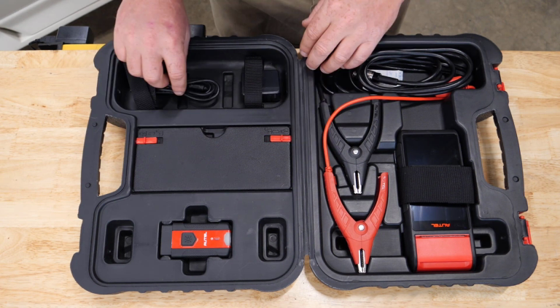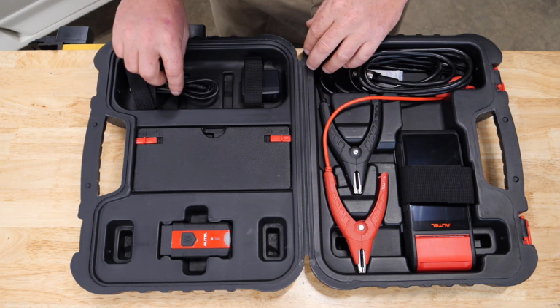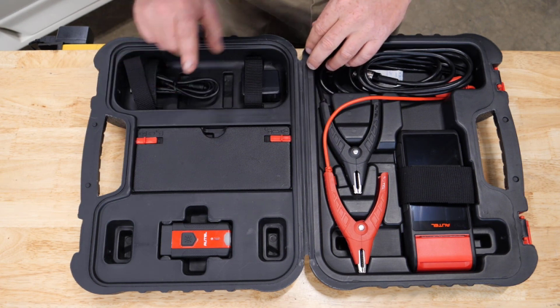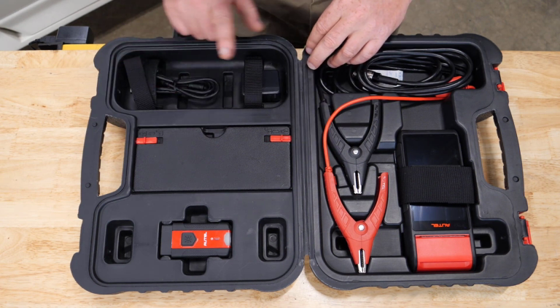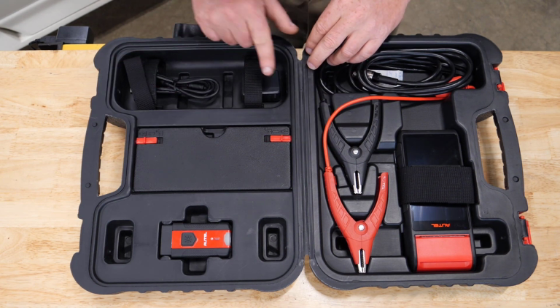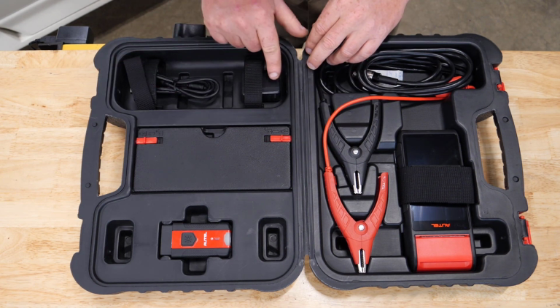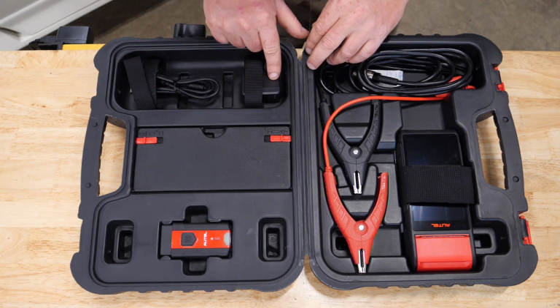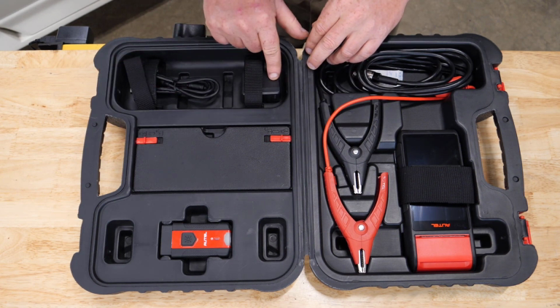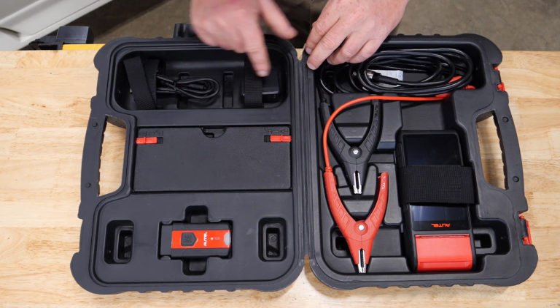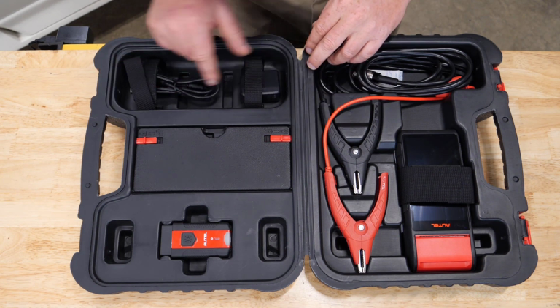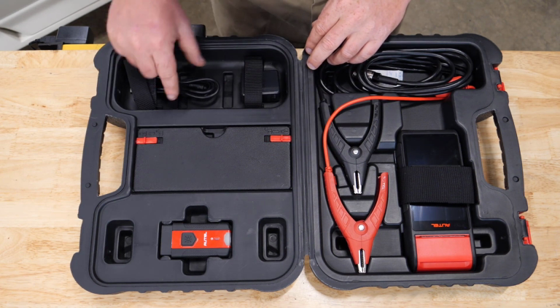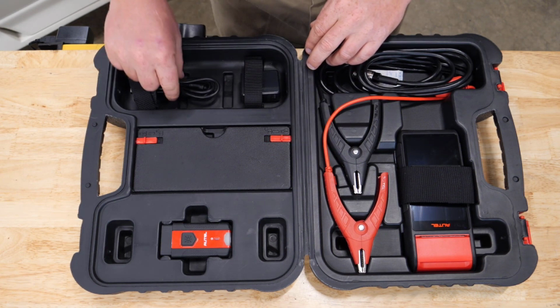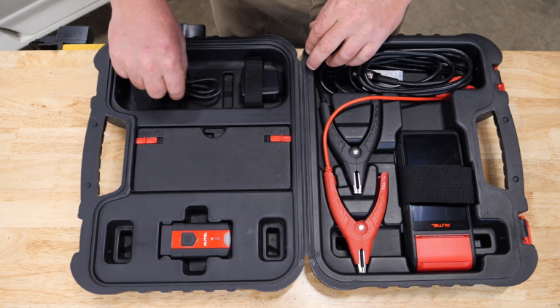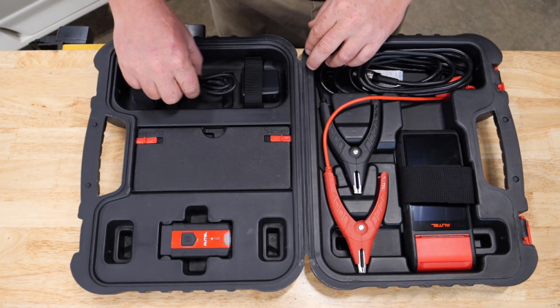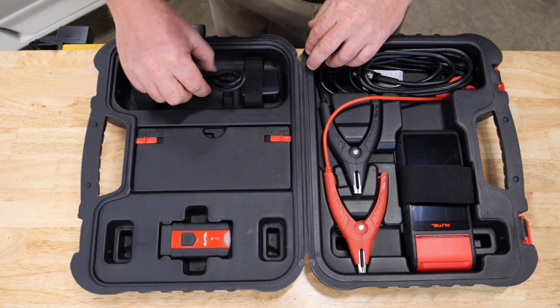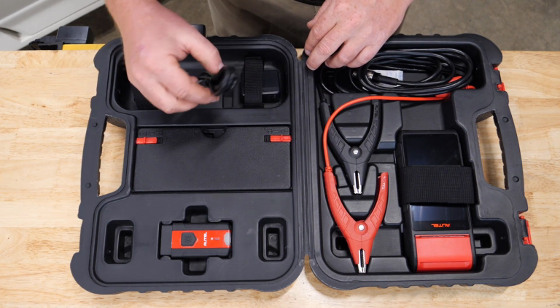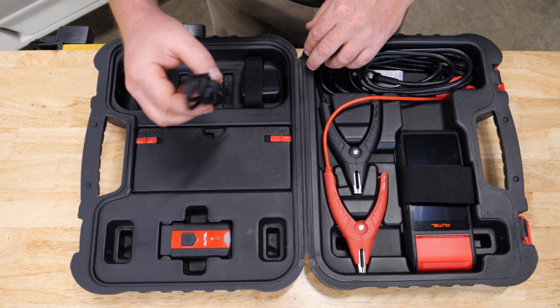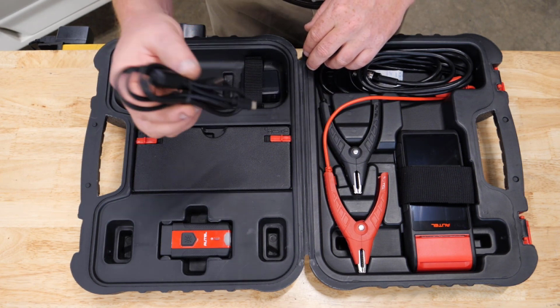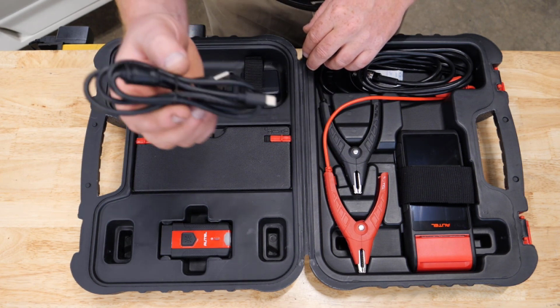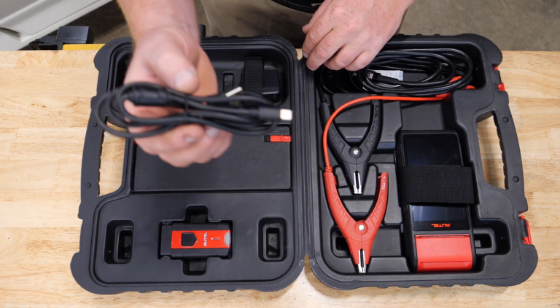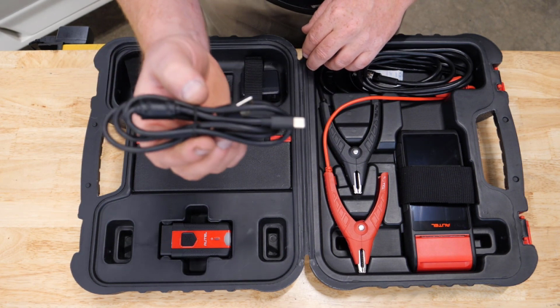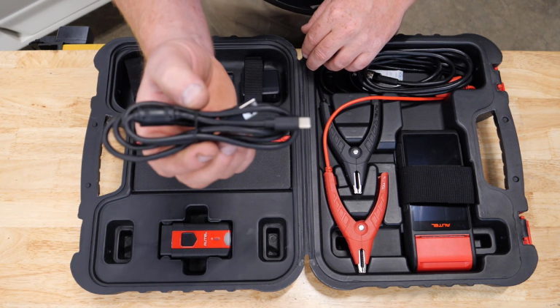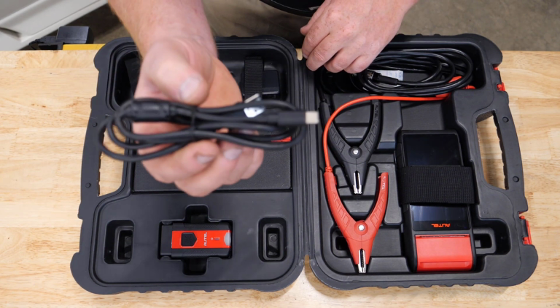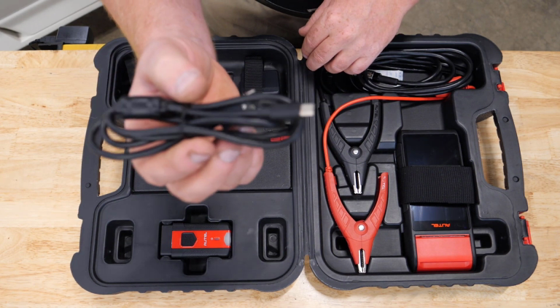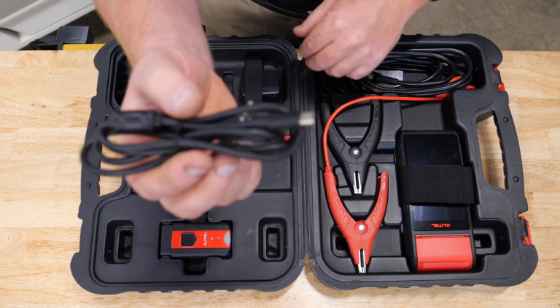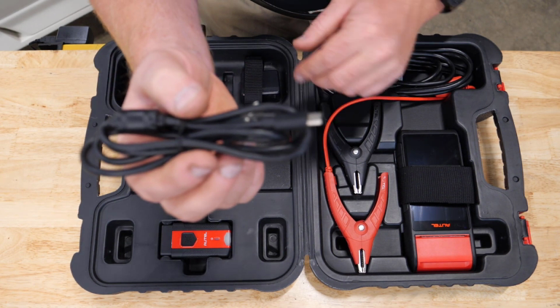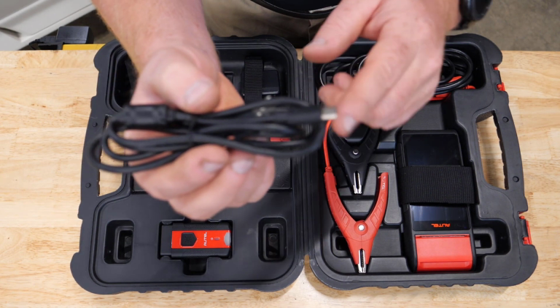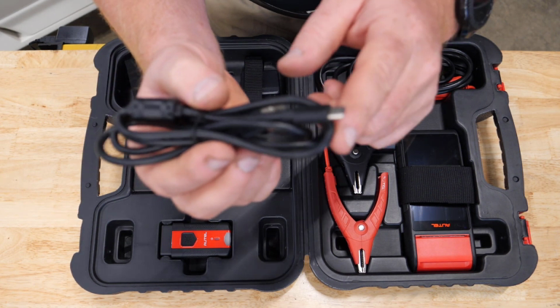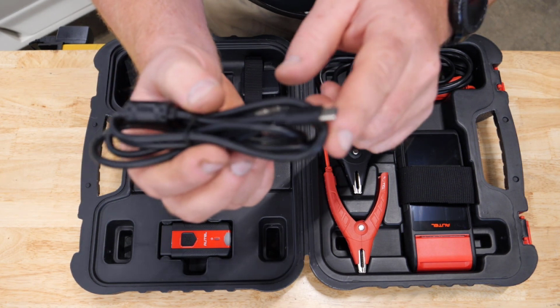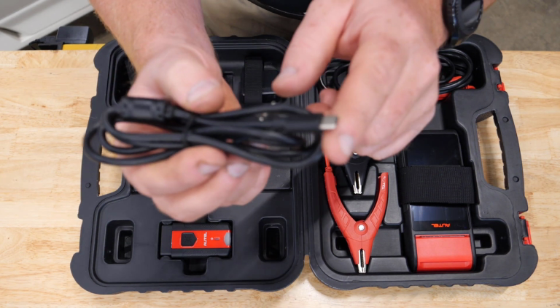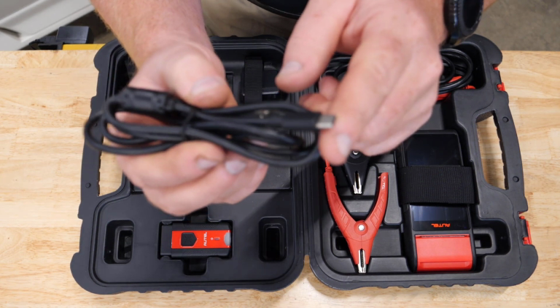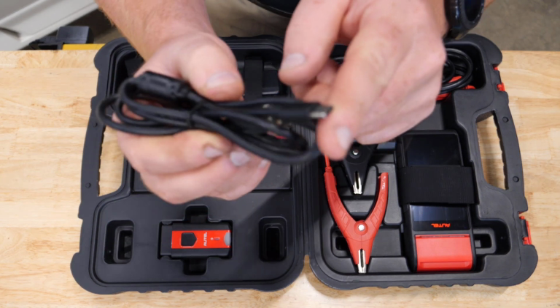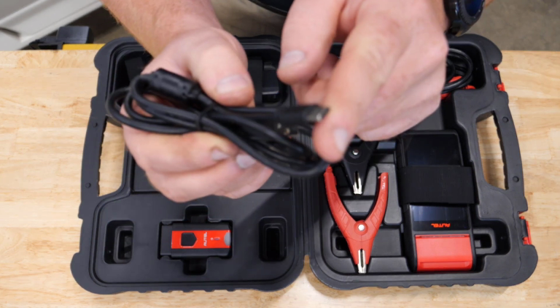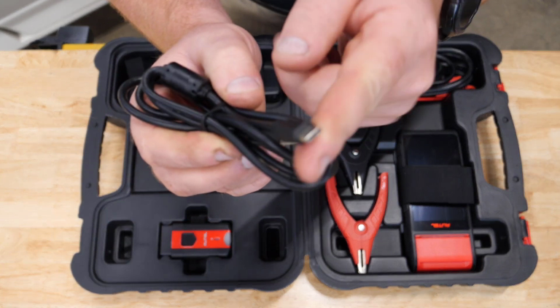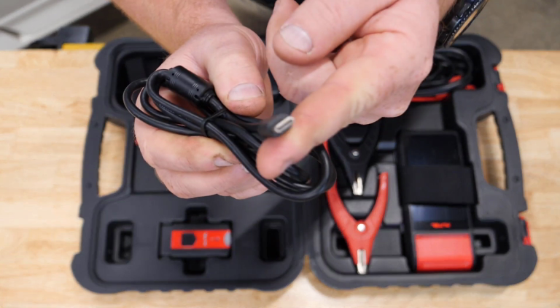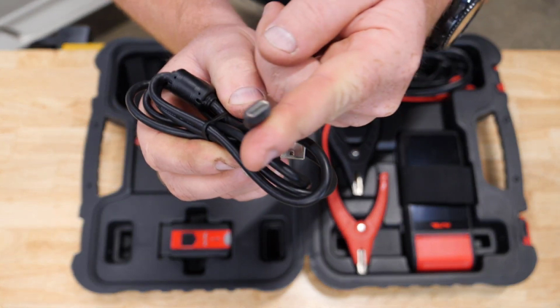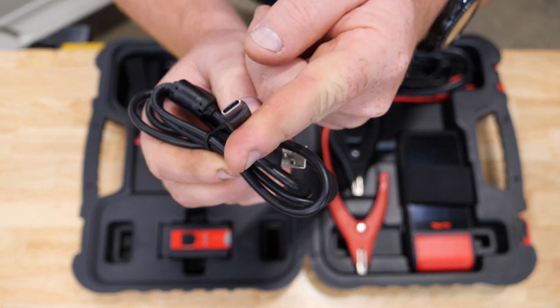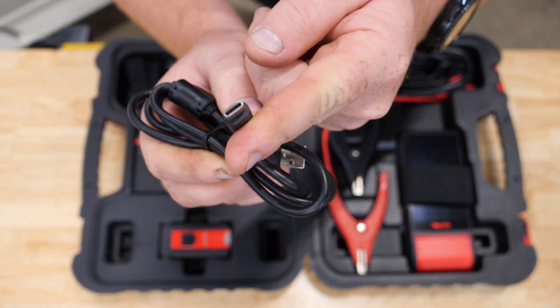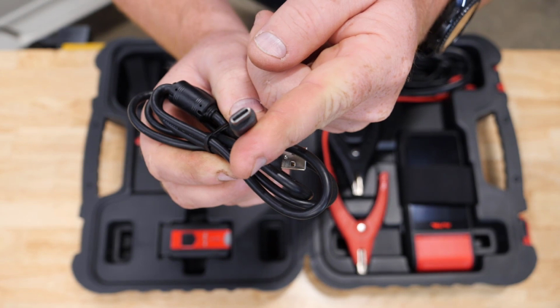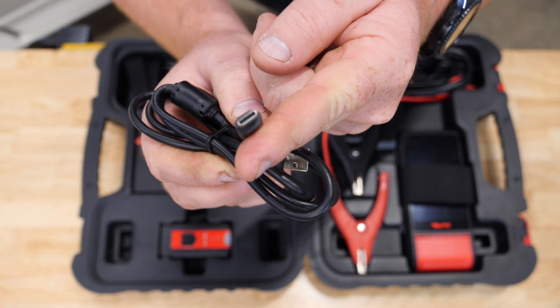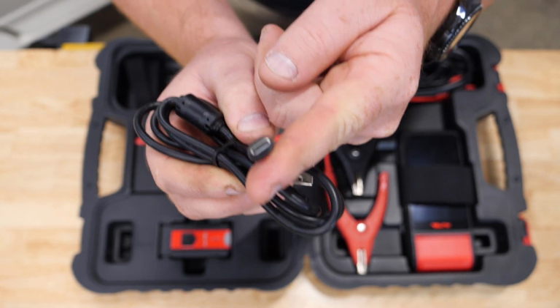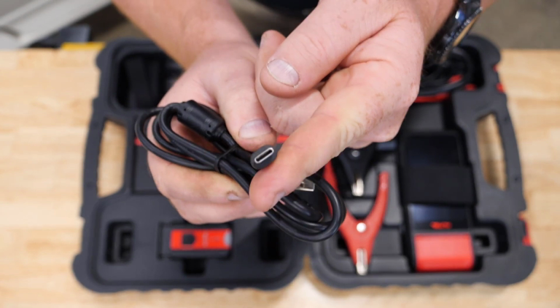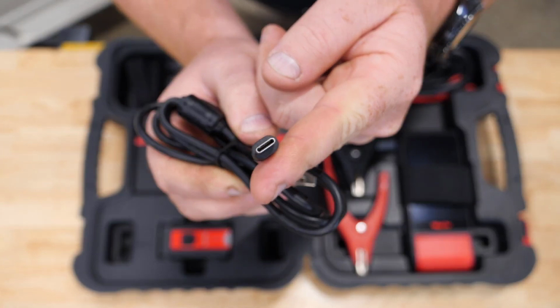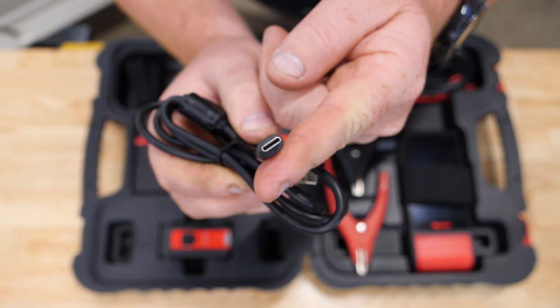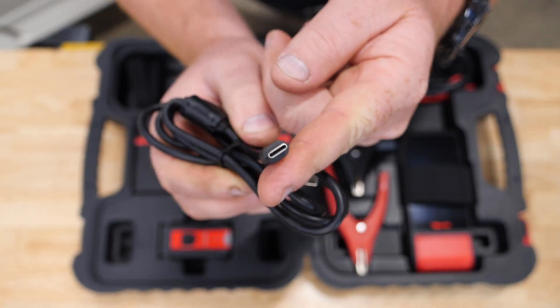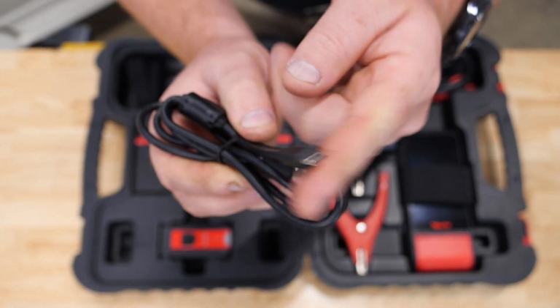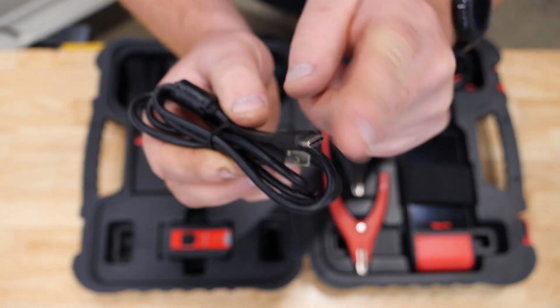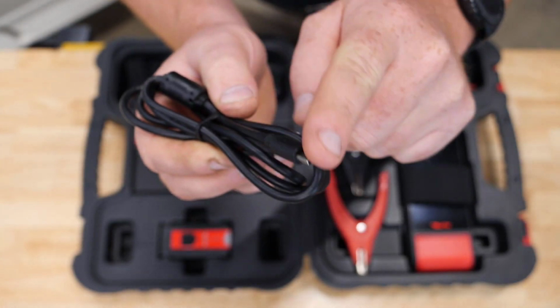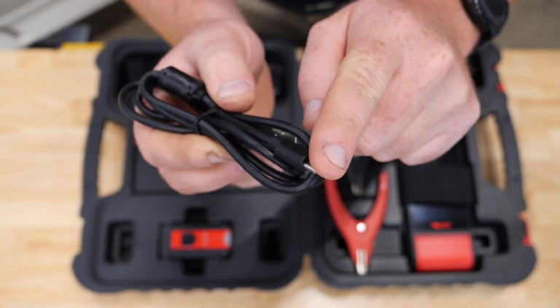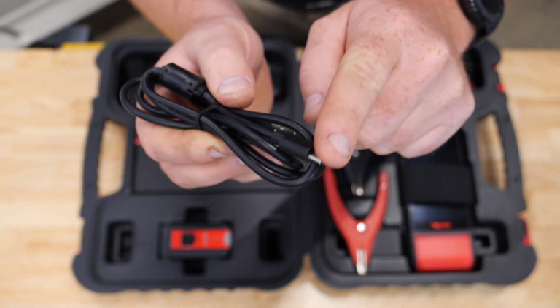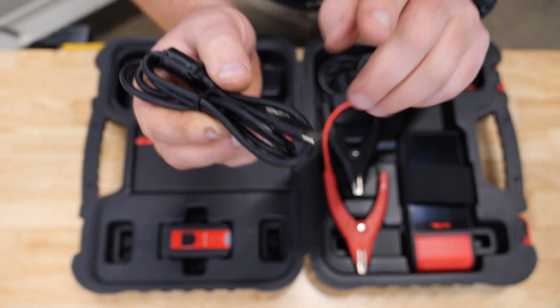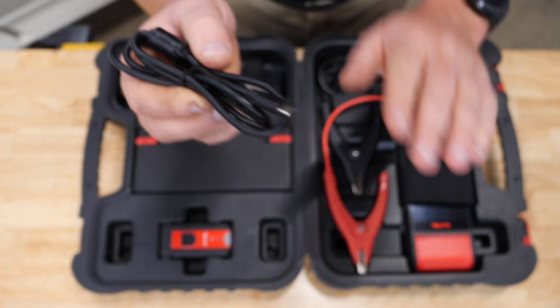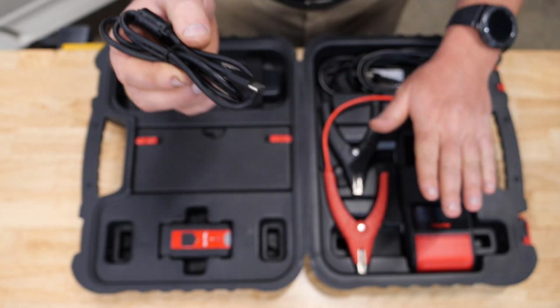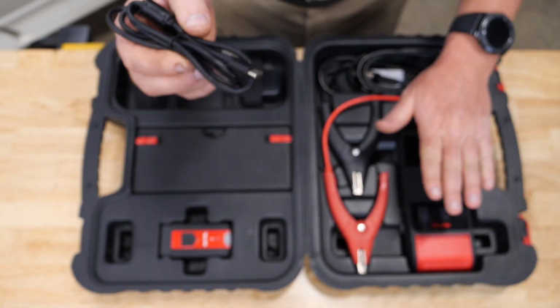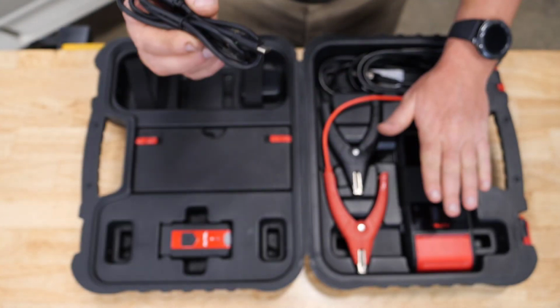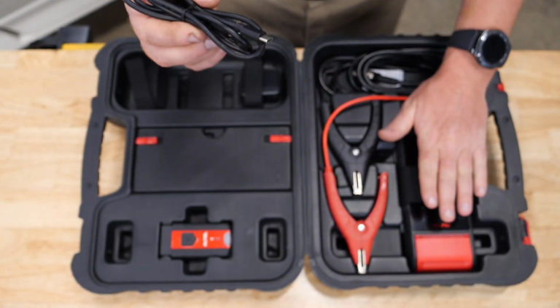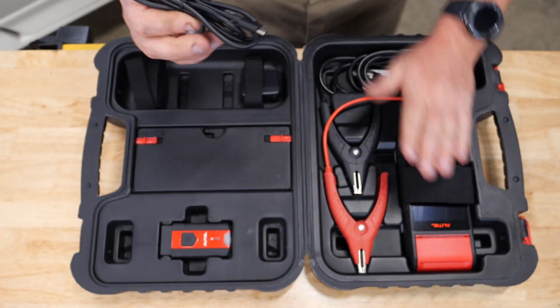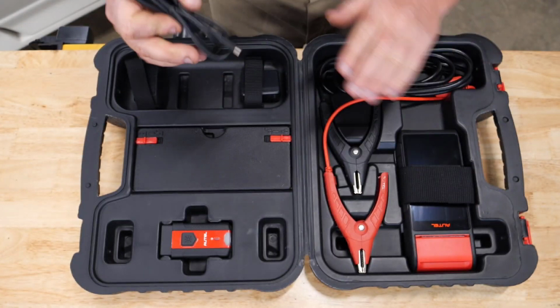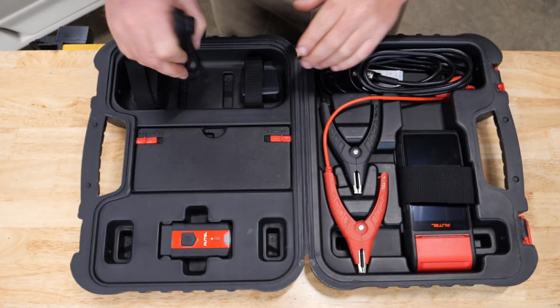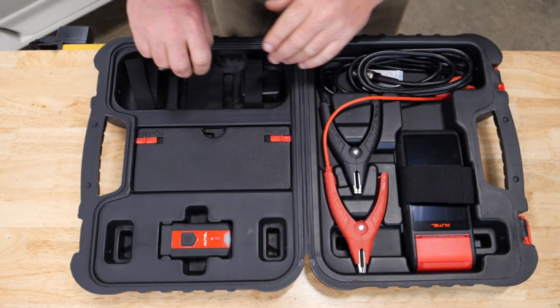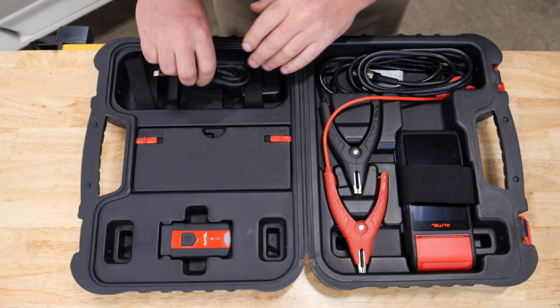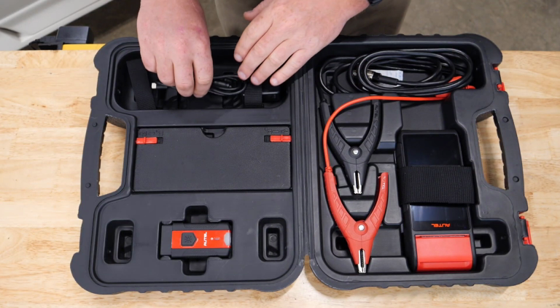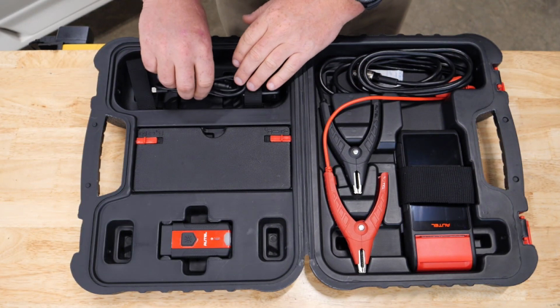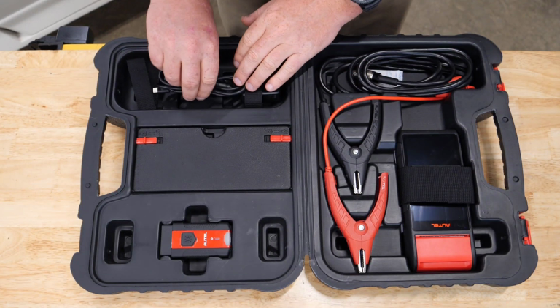The USB charger and USB cable use USB-C to charge the tablet.